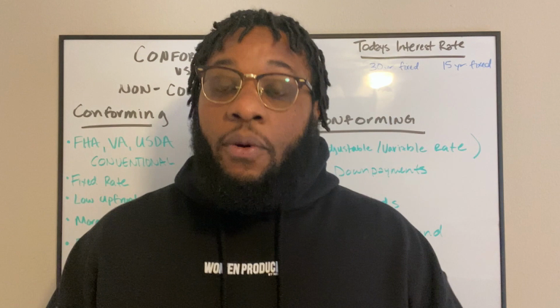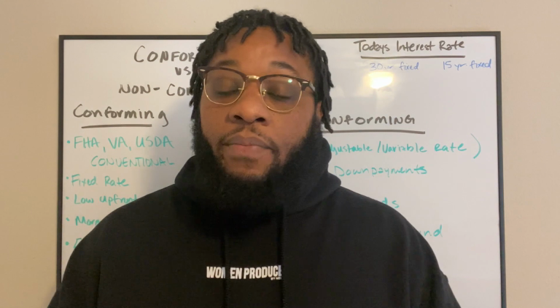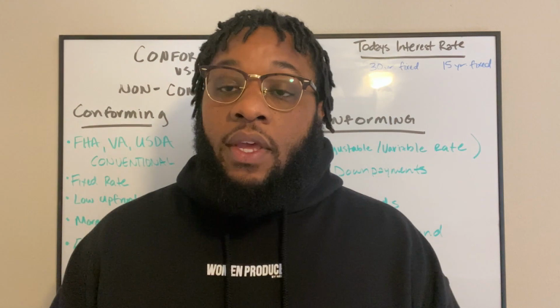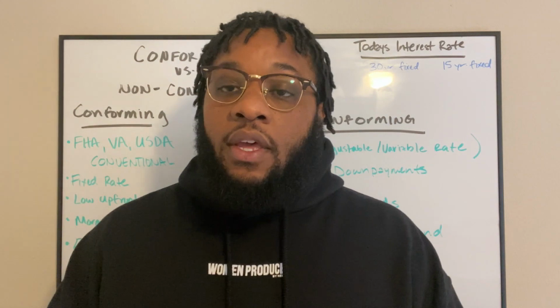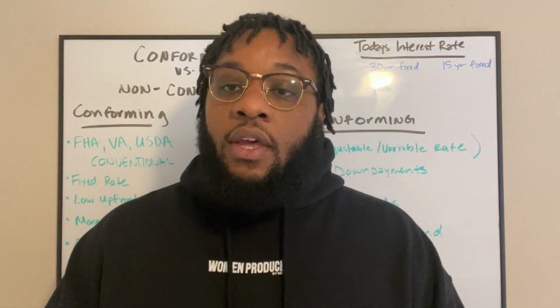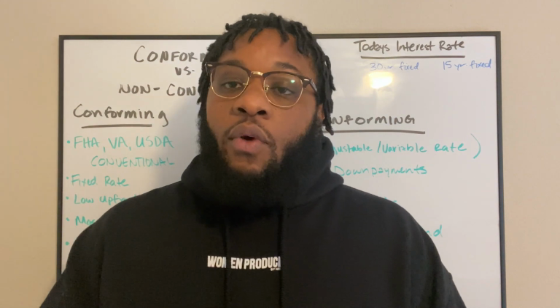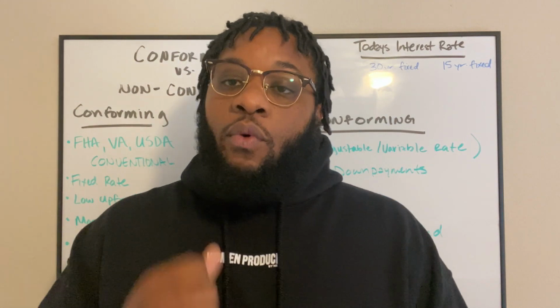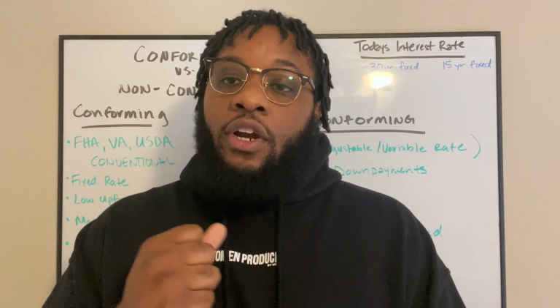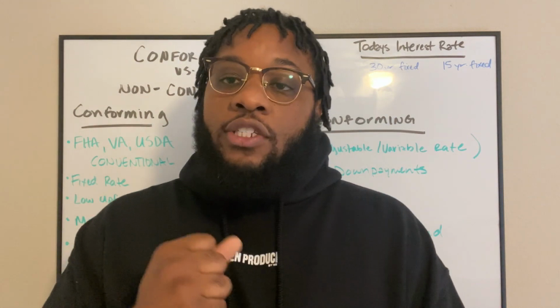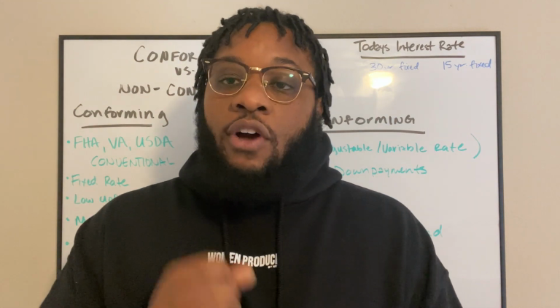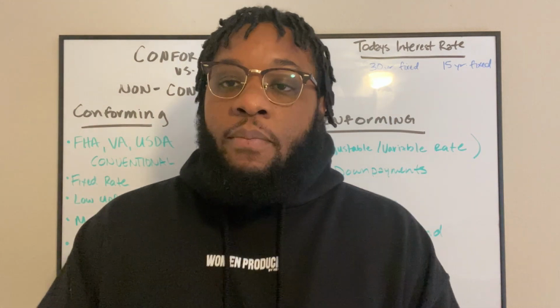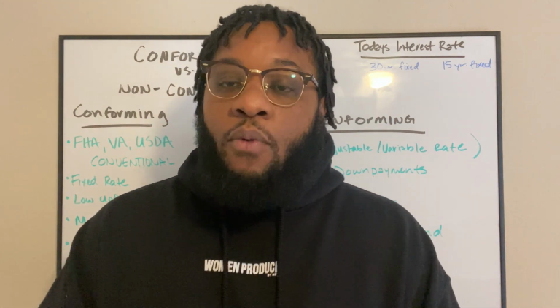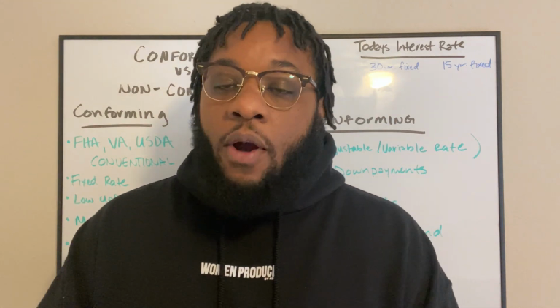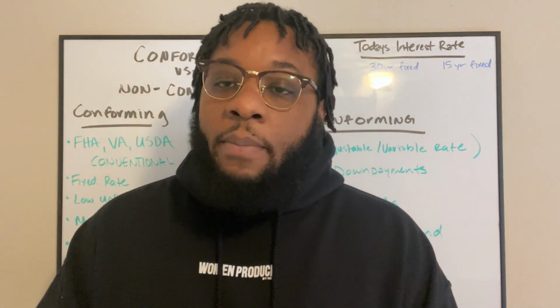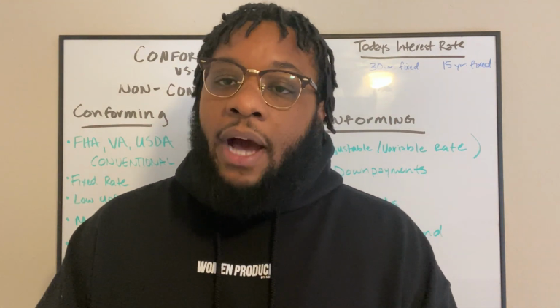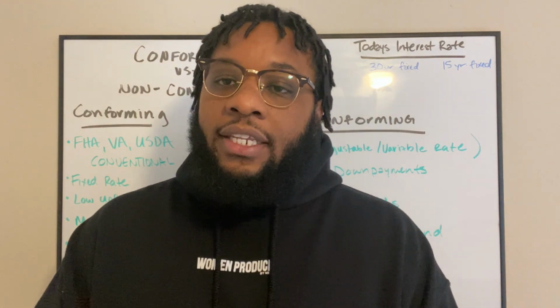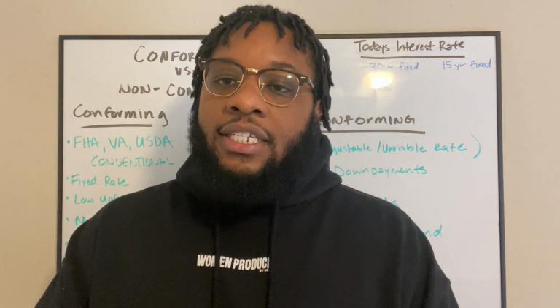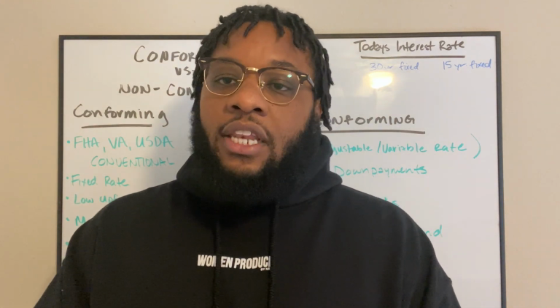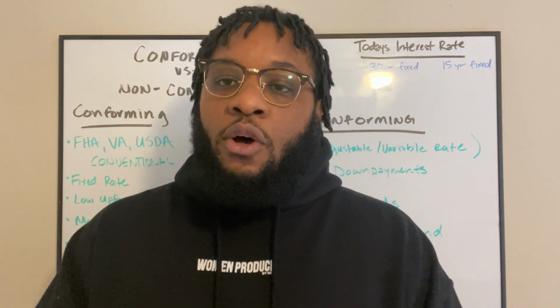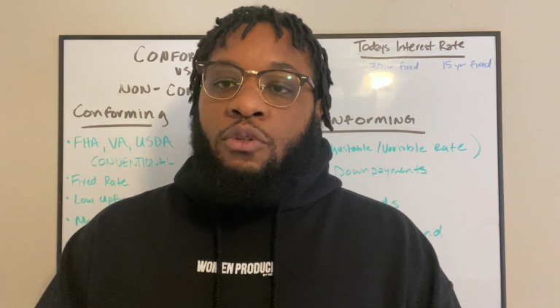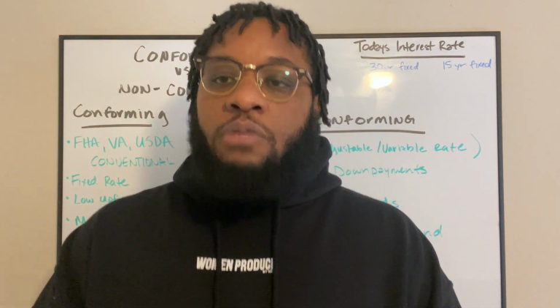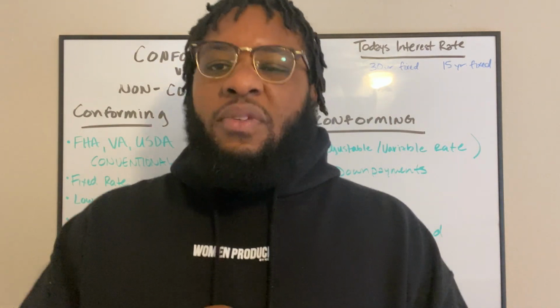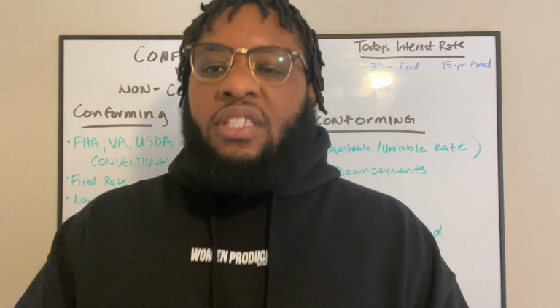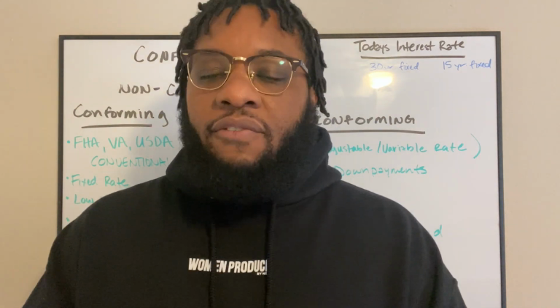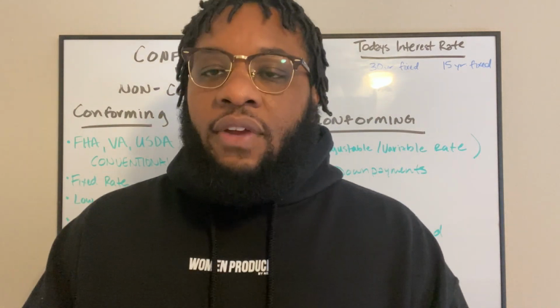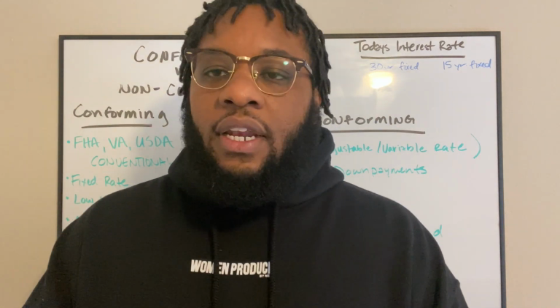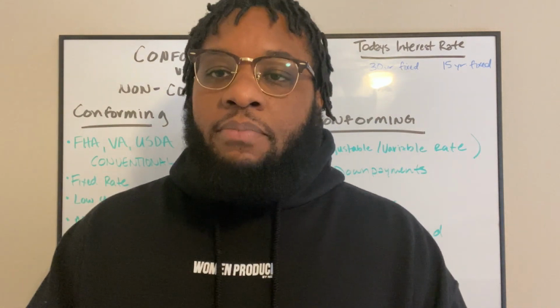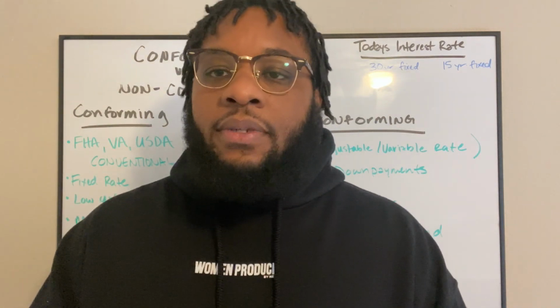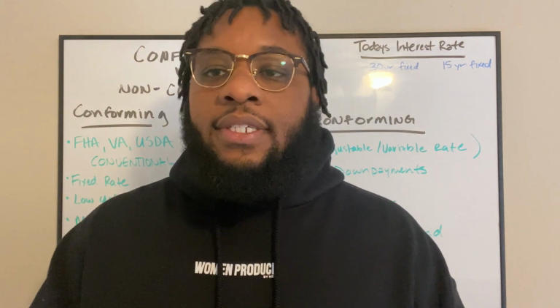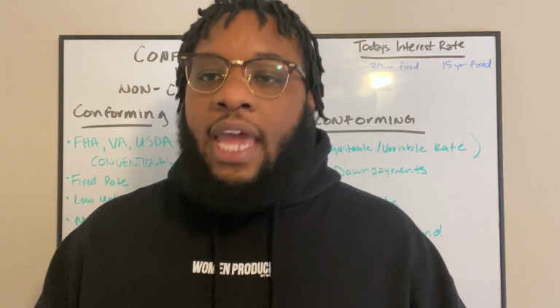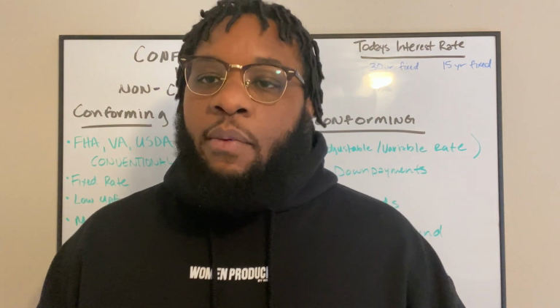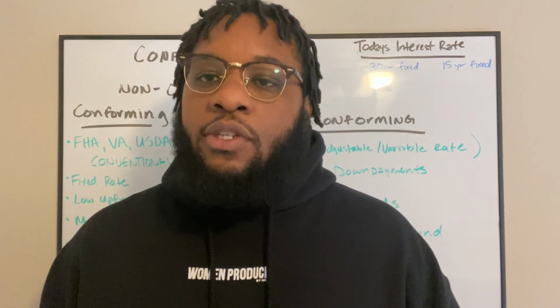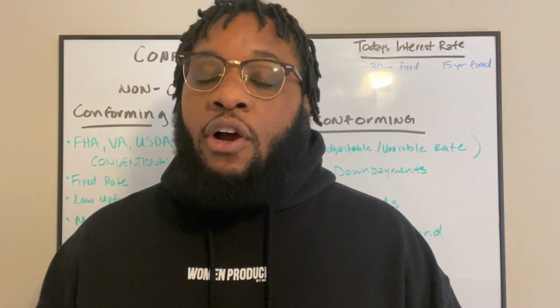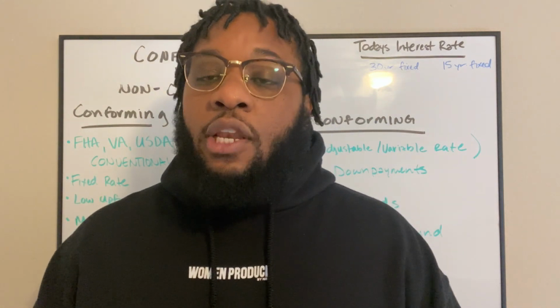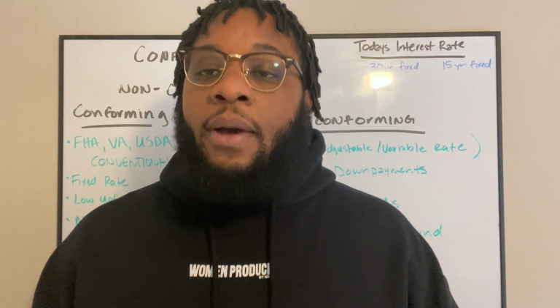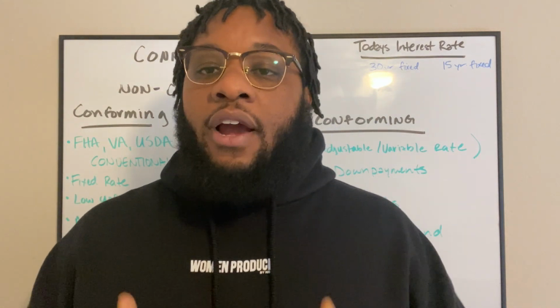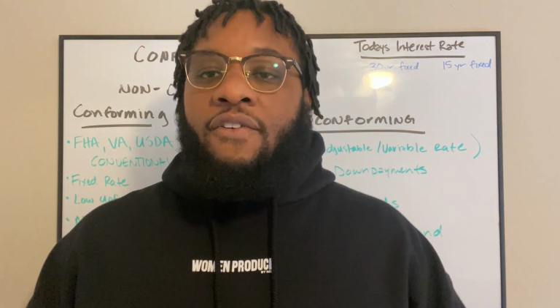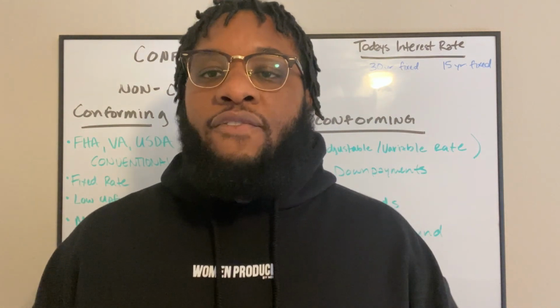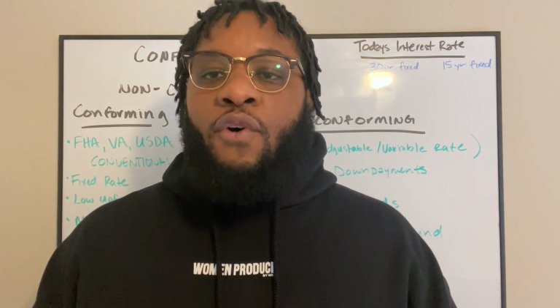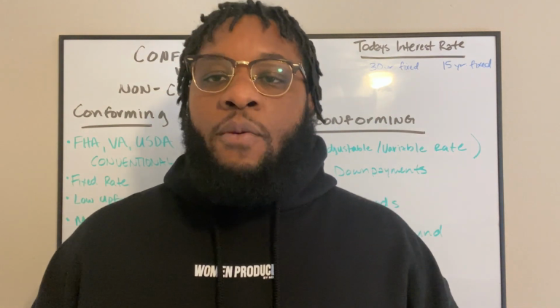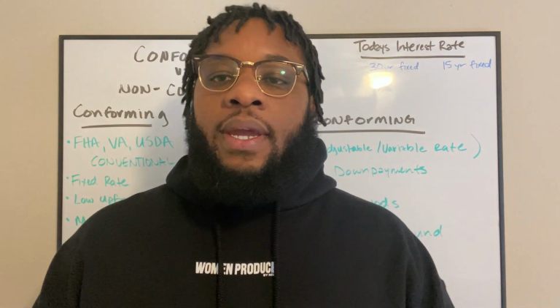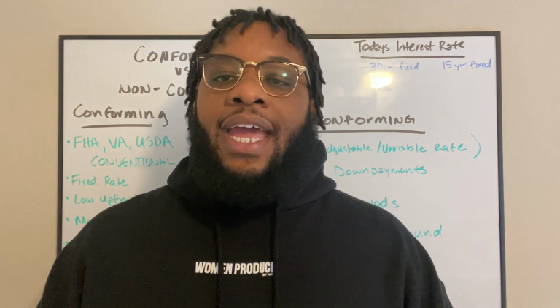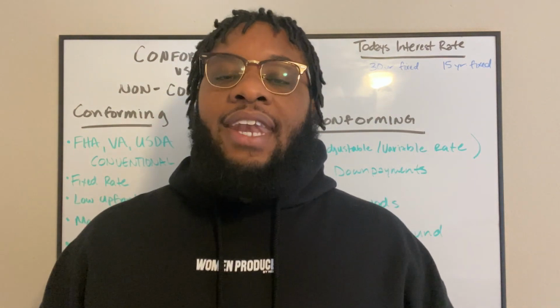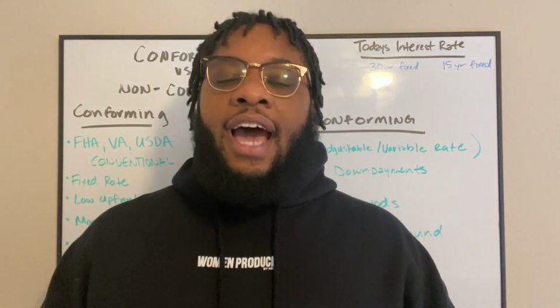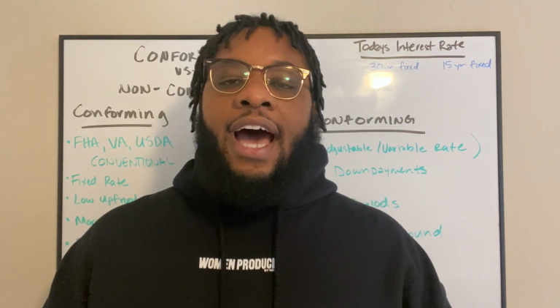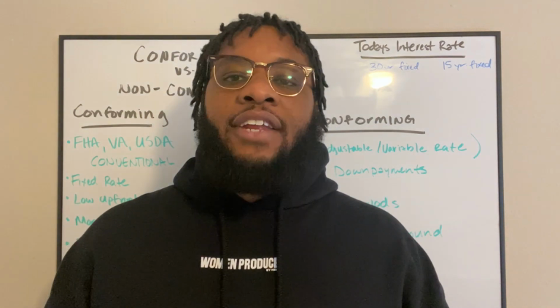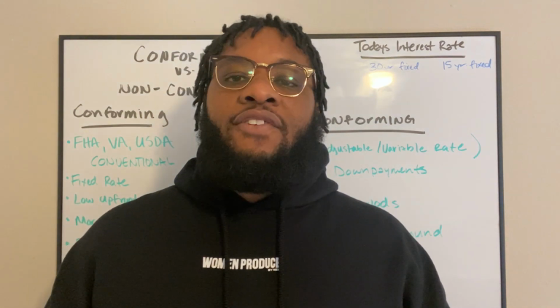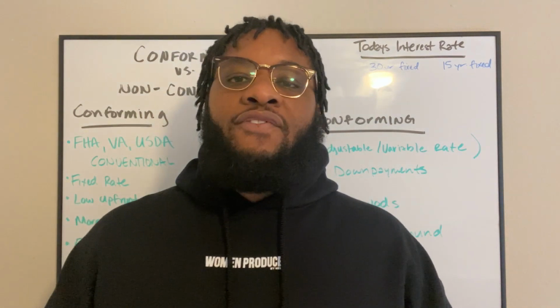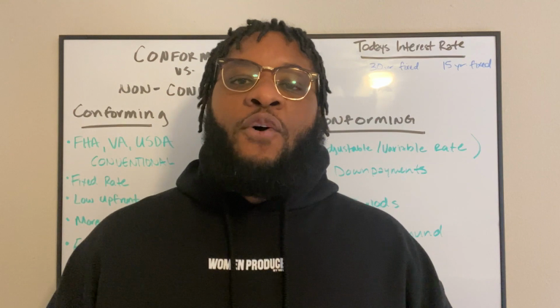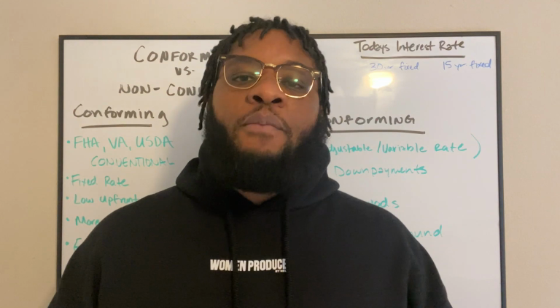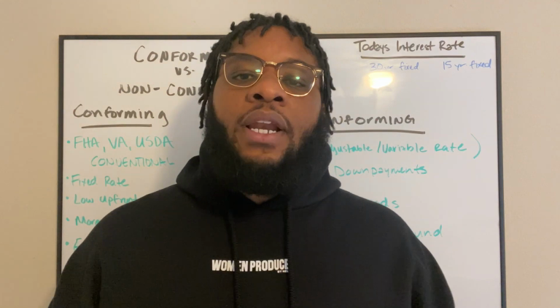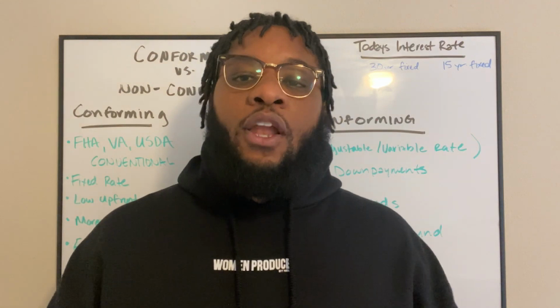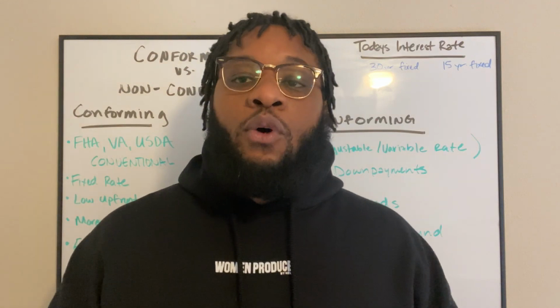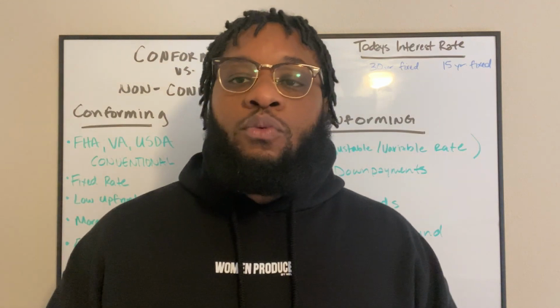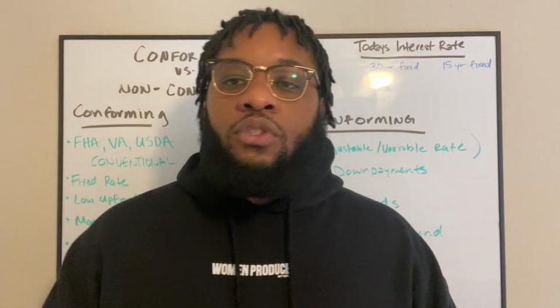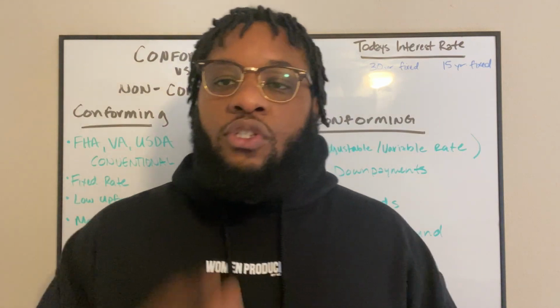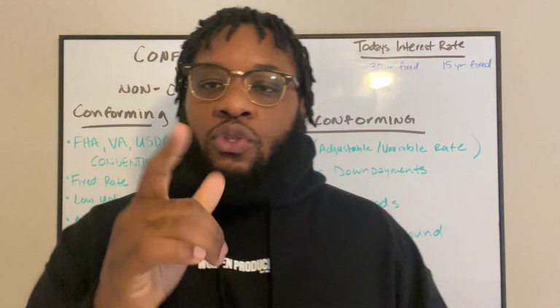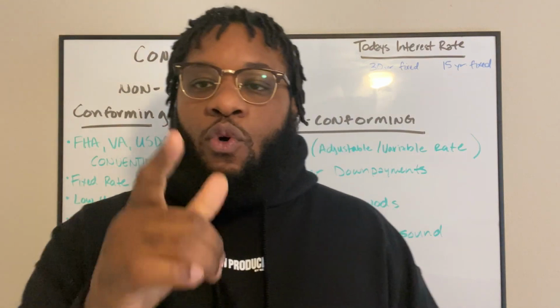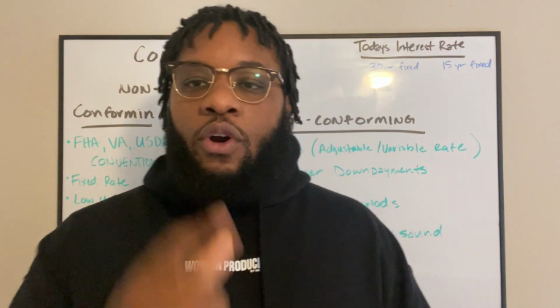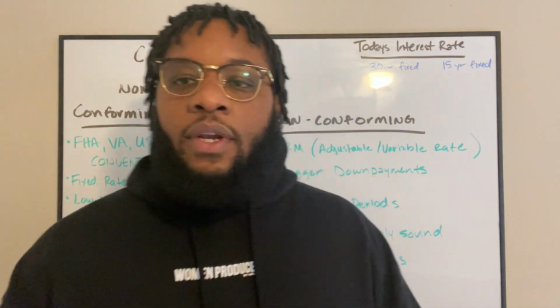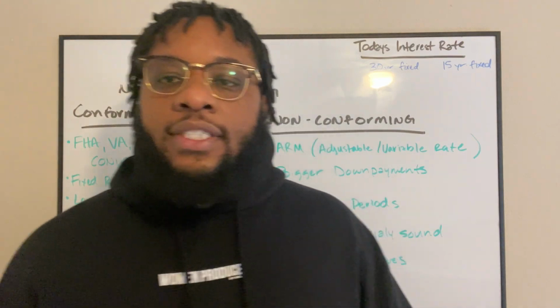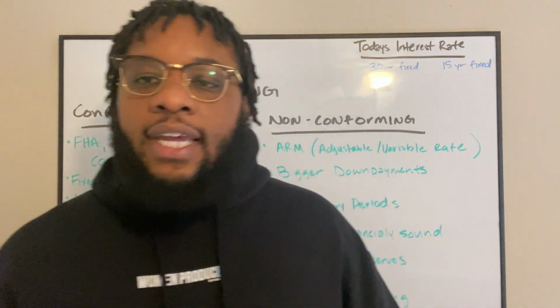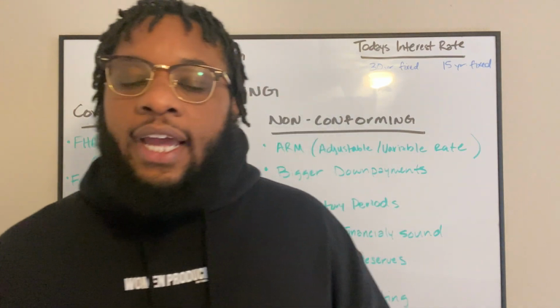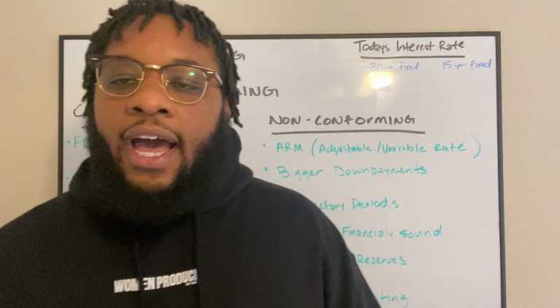So we're going to talk more about these loans specifically, but today we talked about conforming and non-conforming loans. It's Cora, the real estate guy.